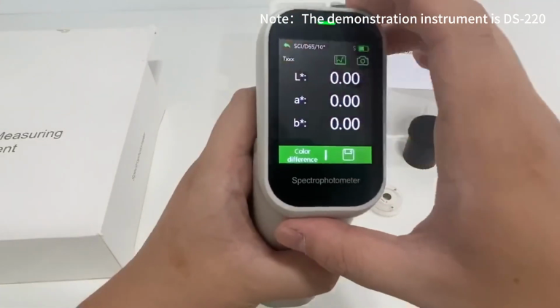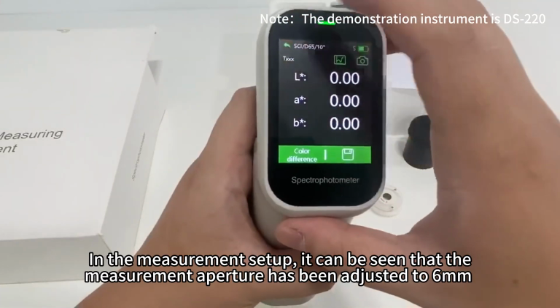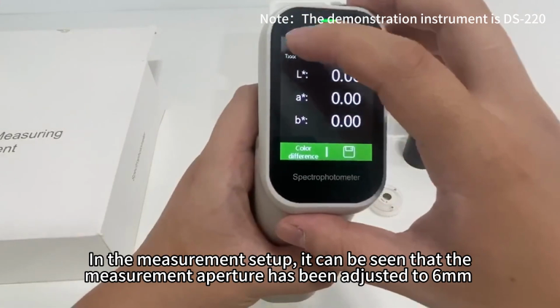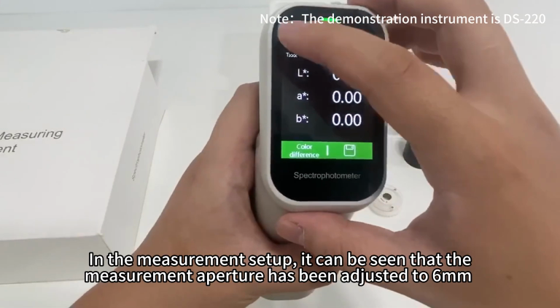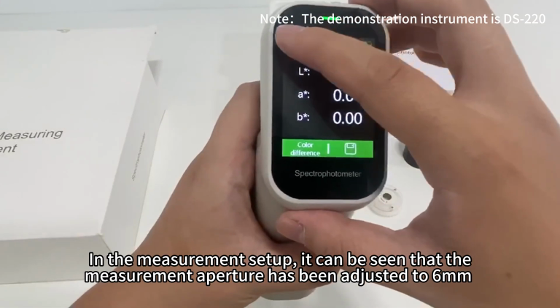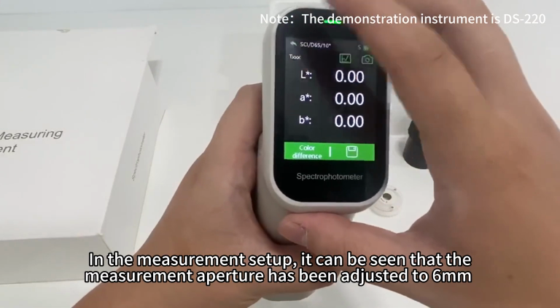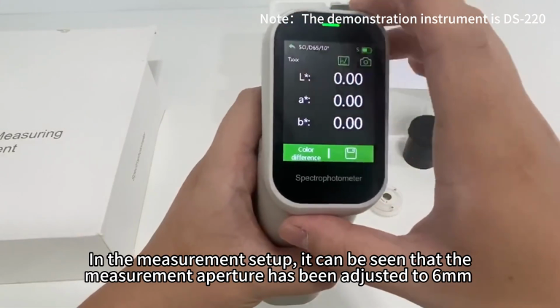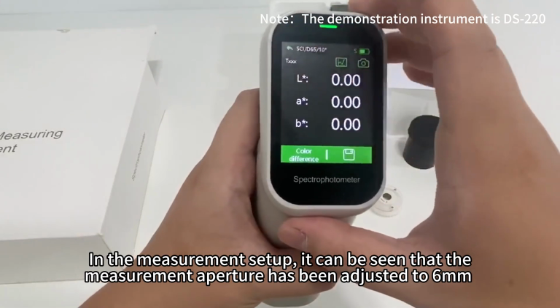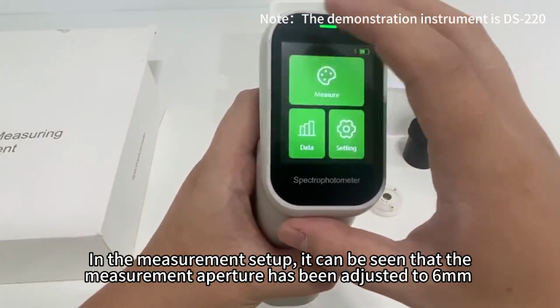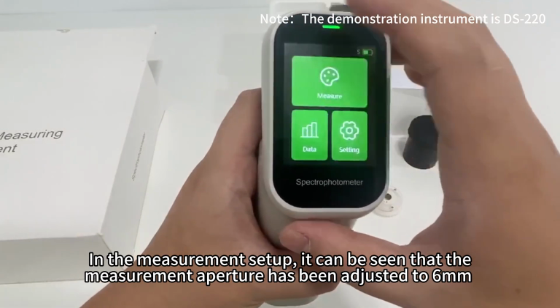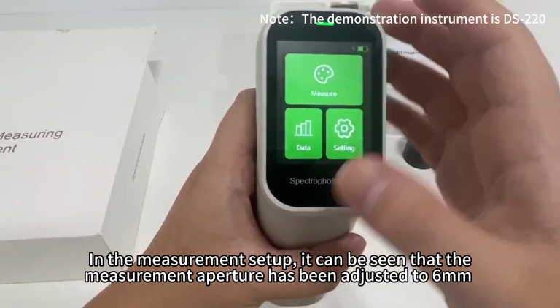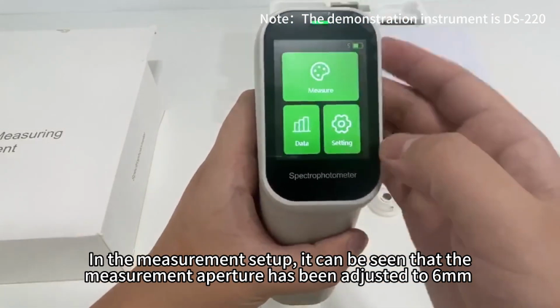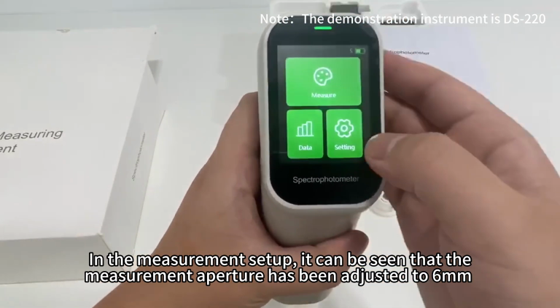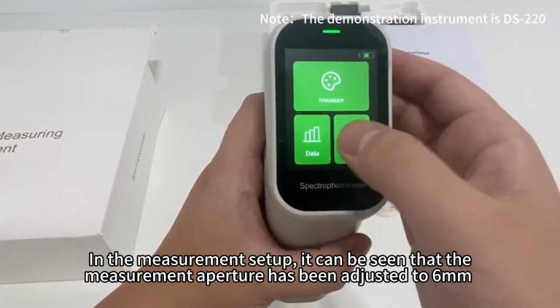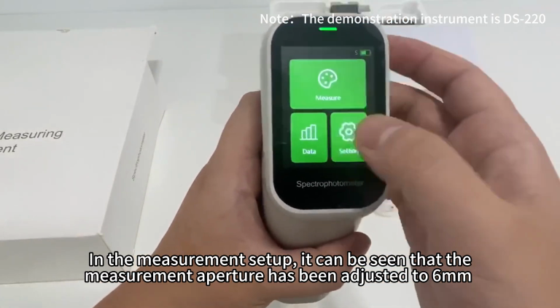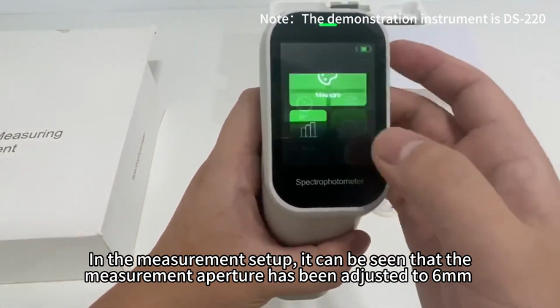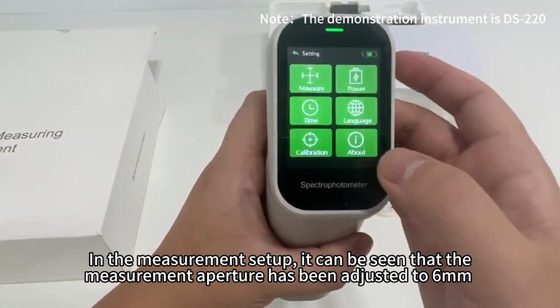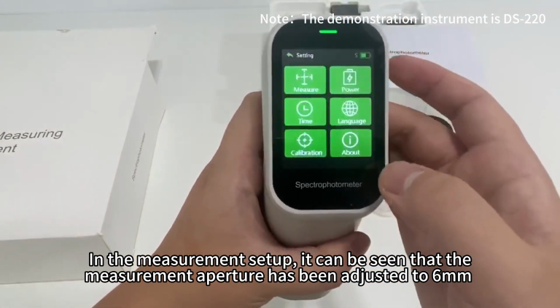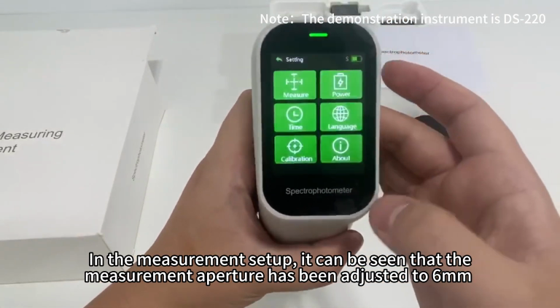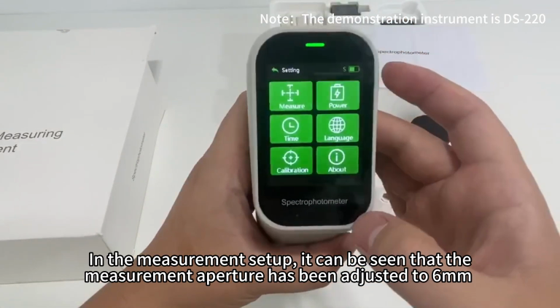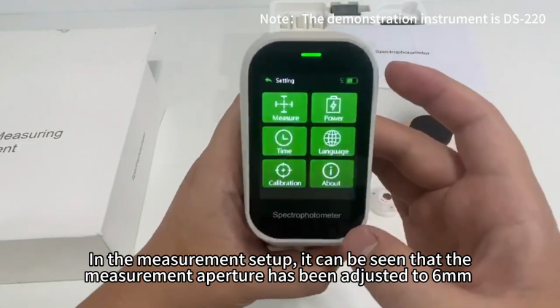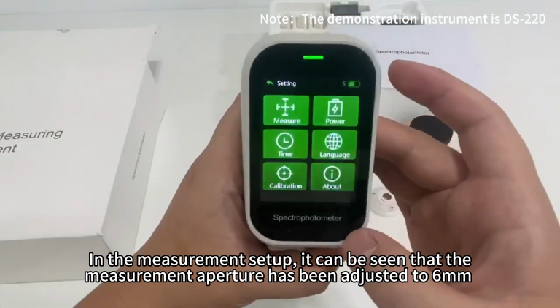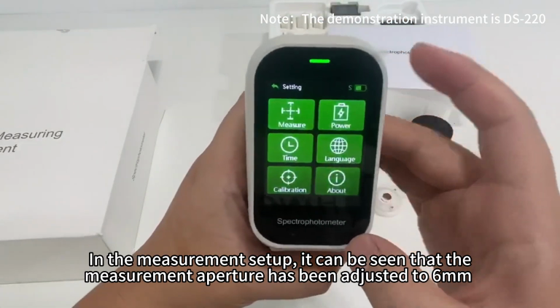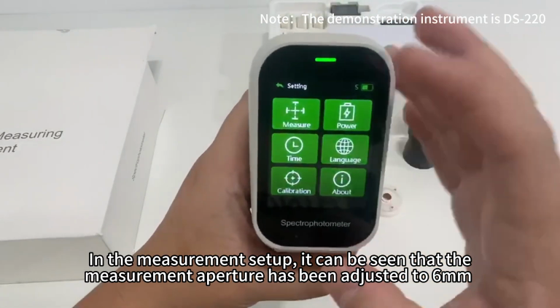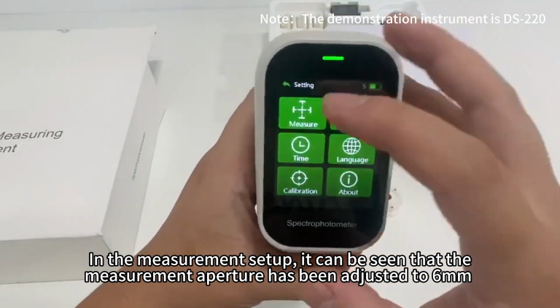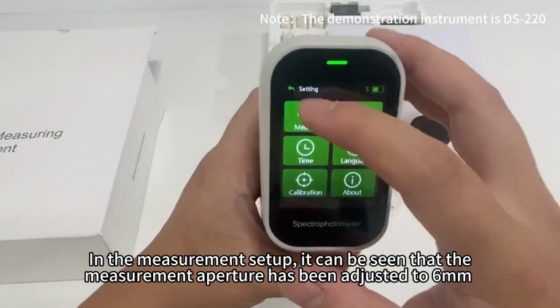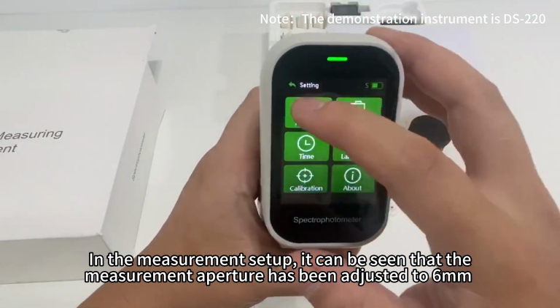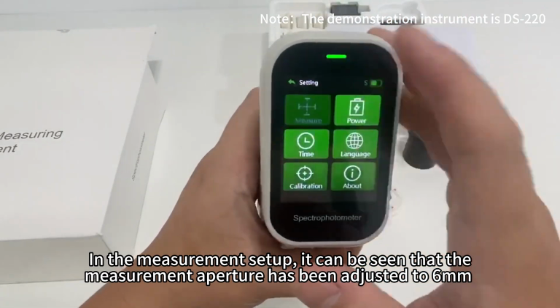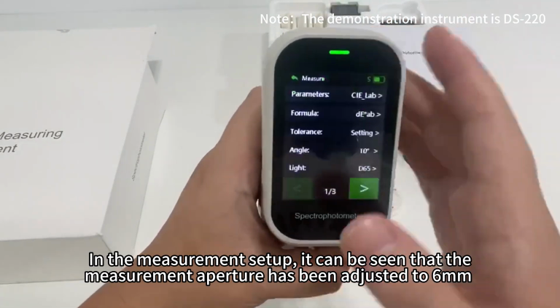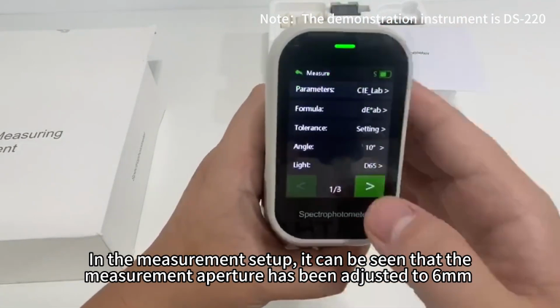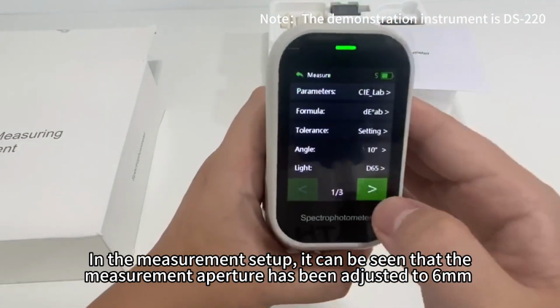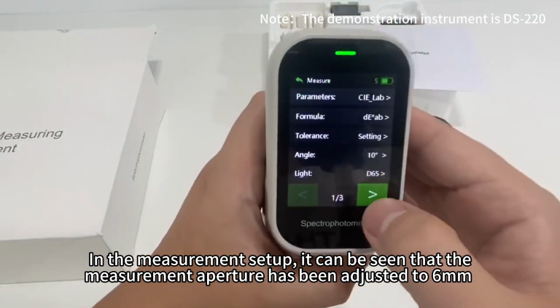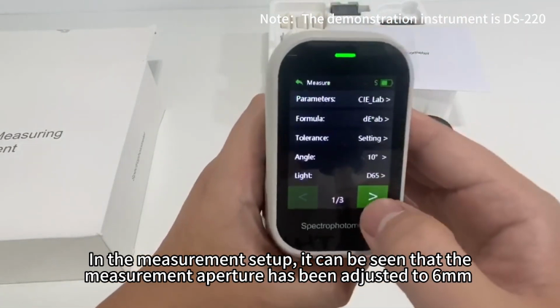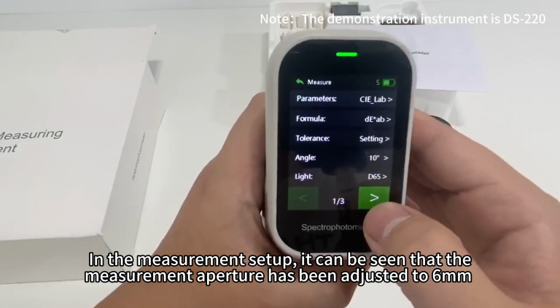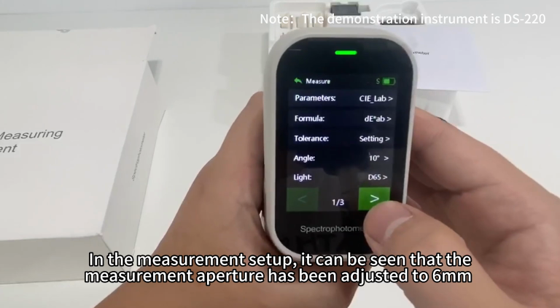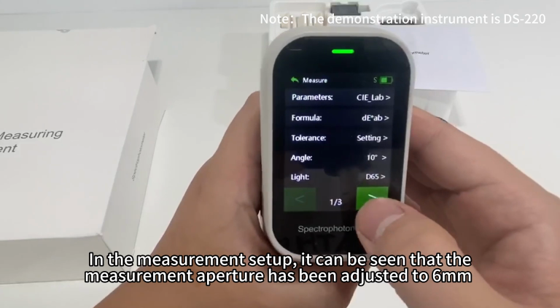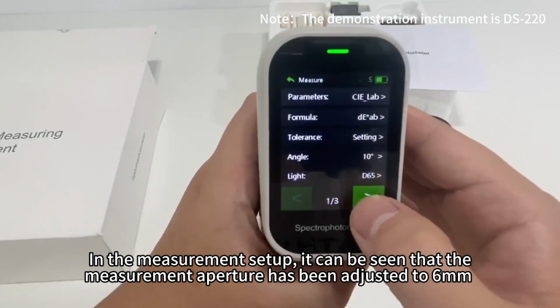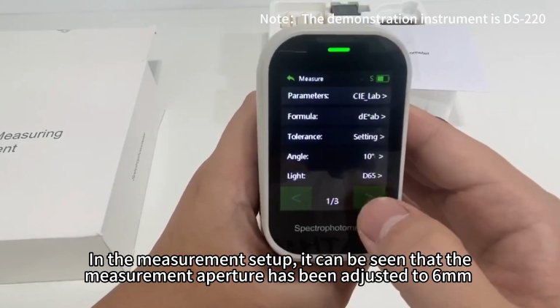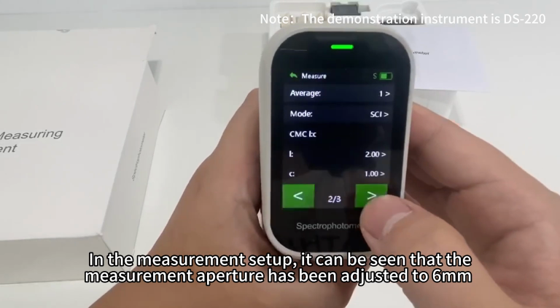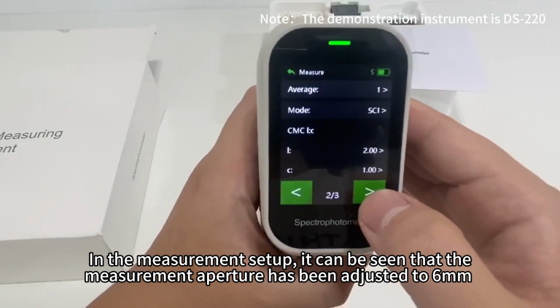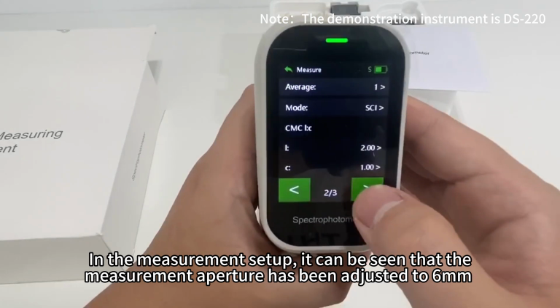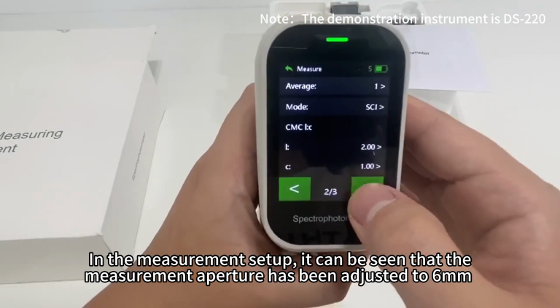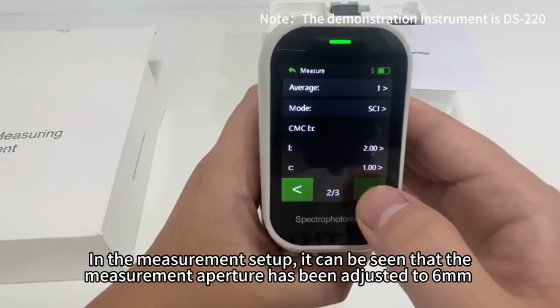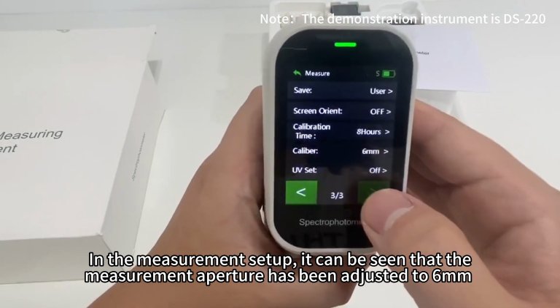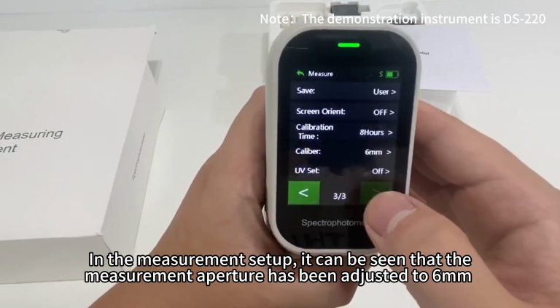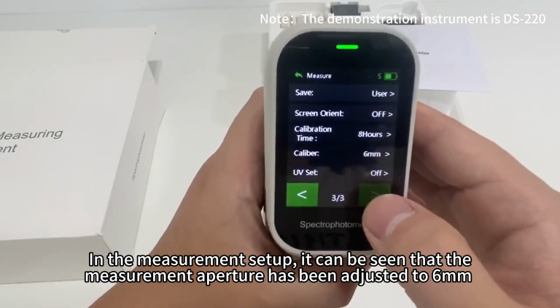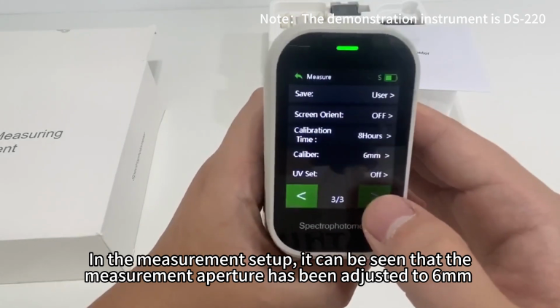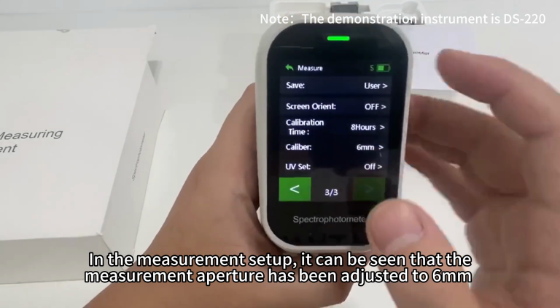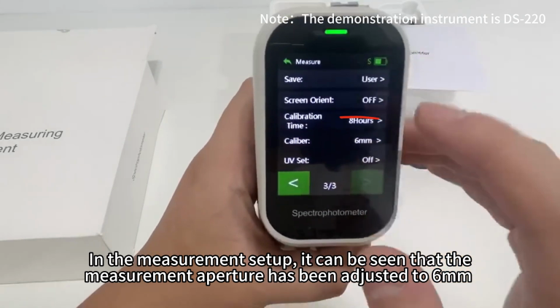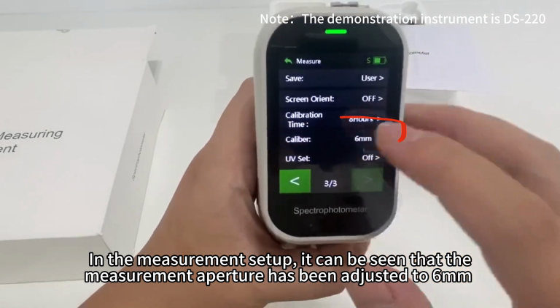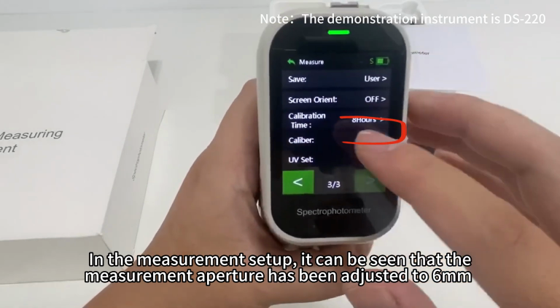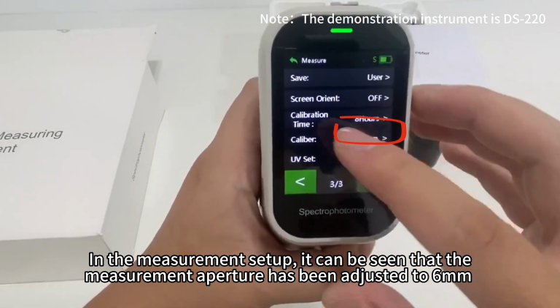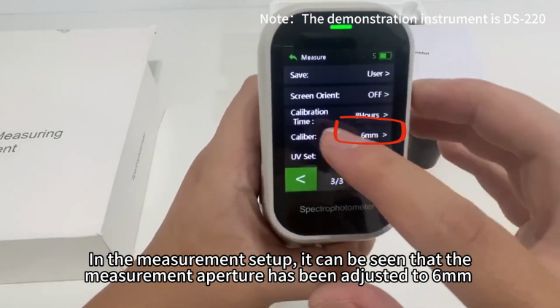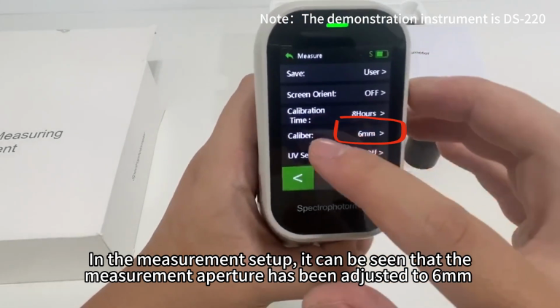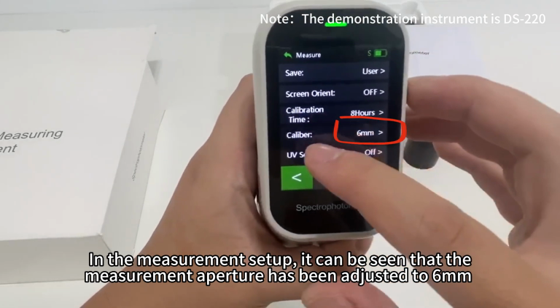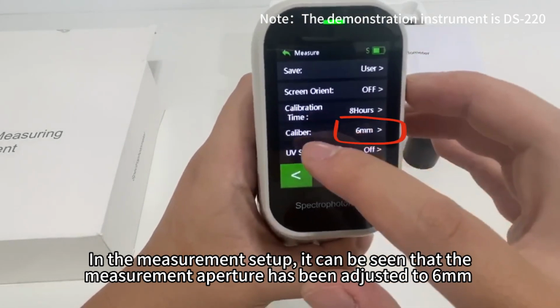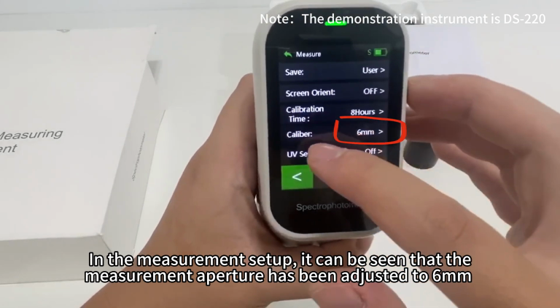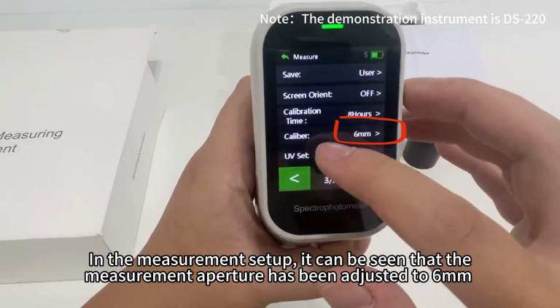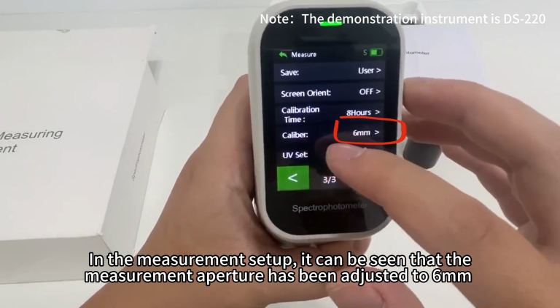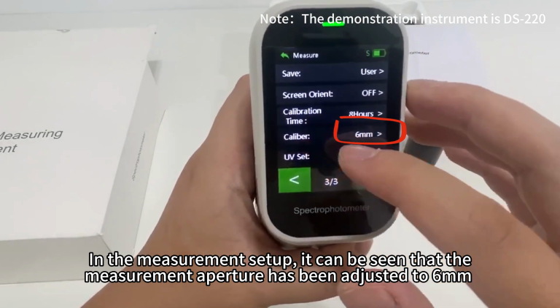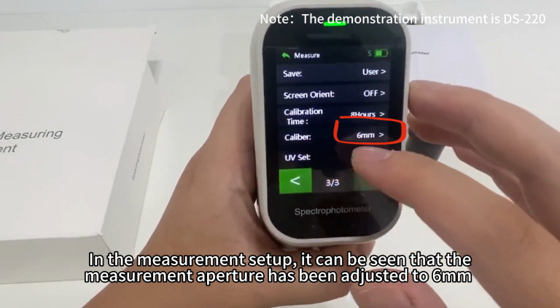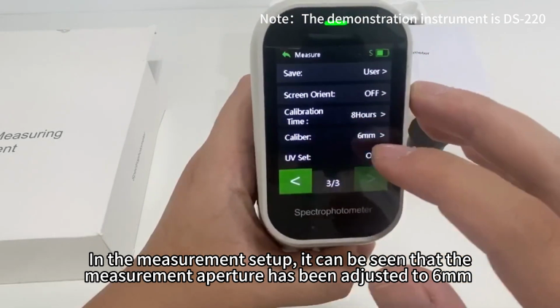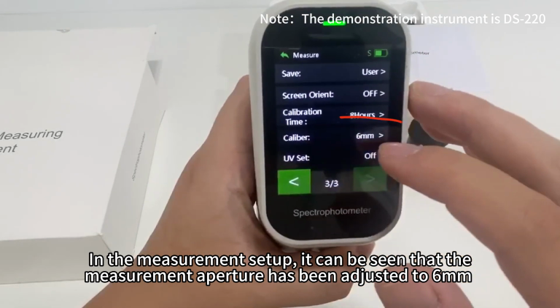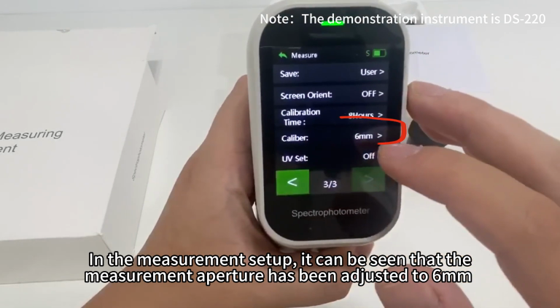In the measurement setup, it can be seen that the measurement aperture has been adjusted to 6mm.